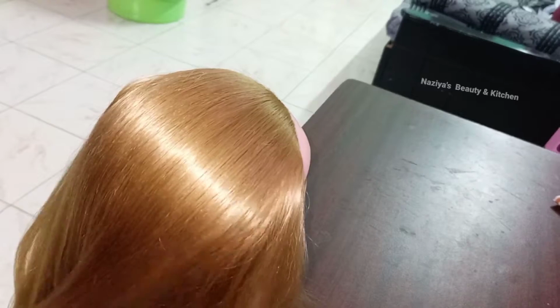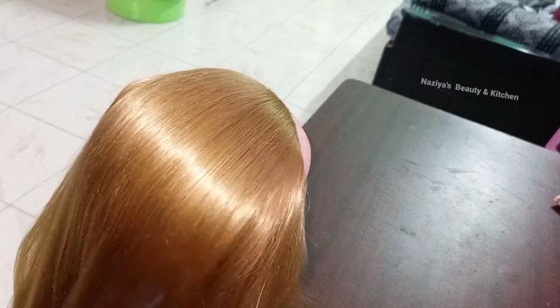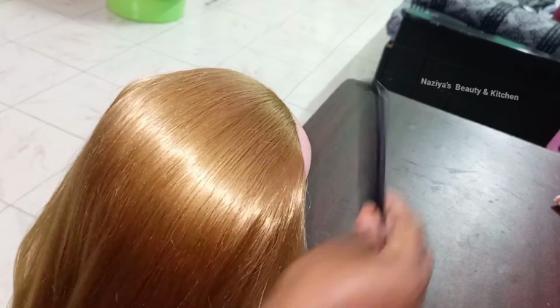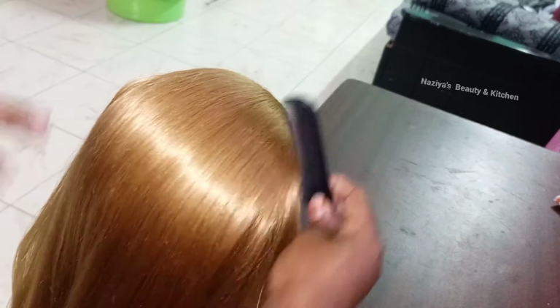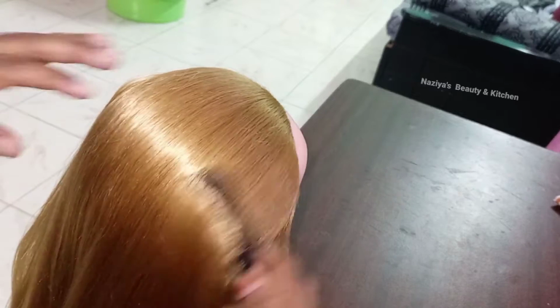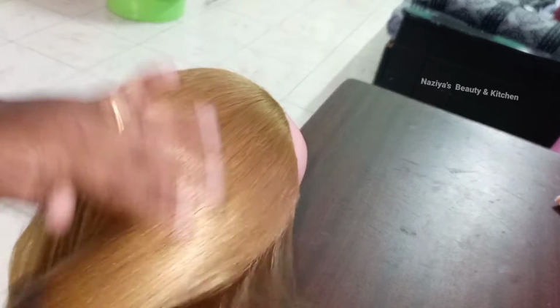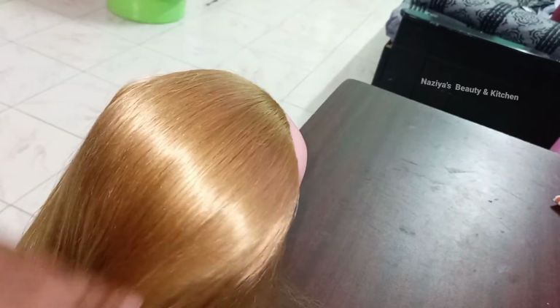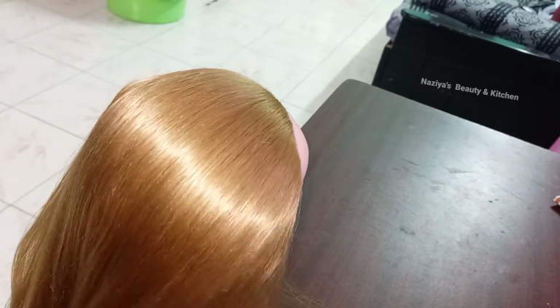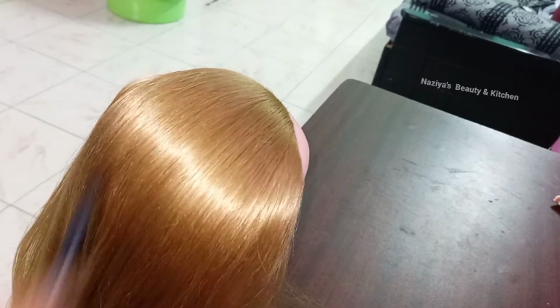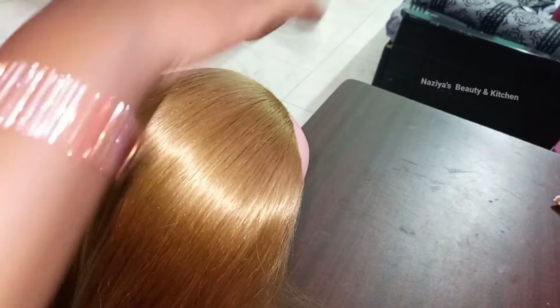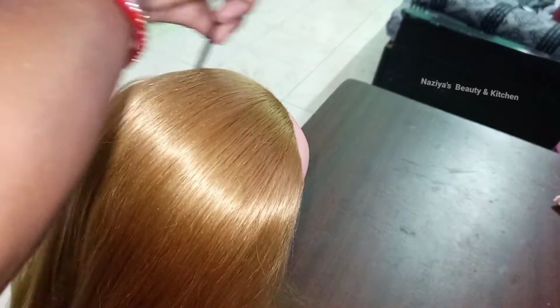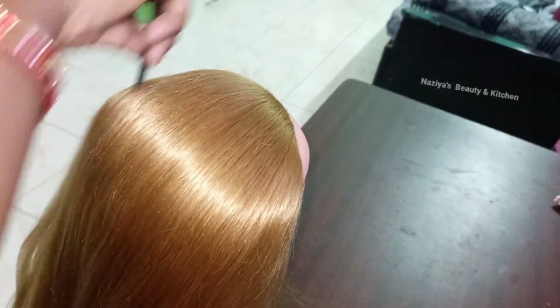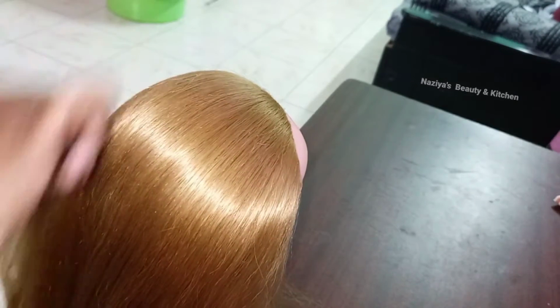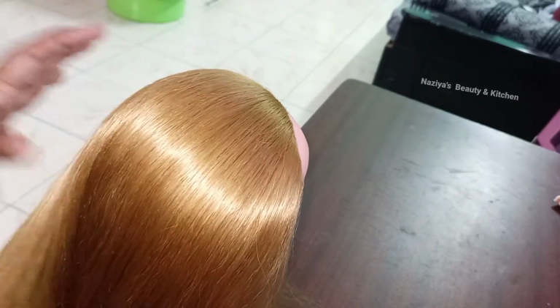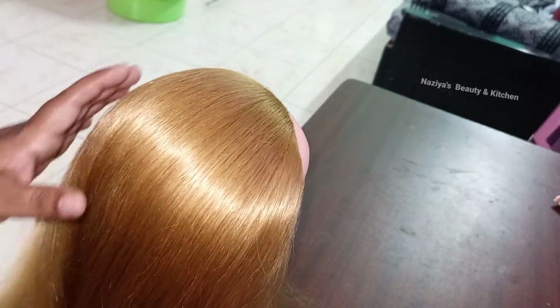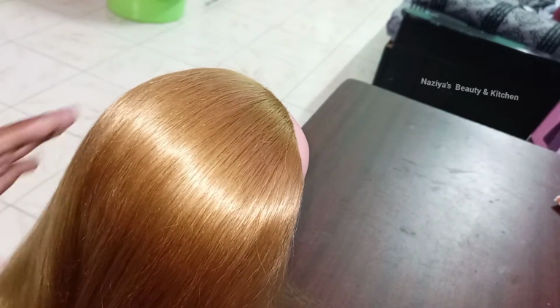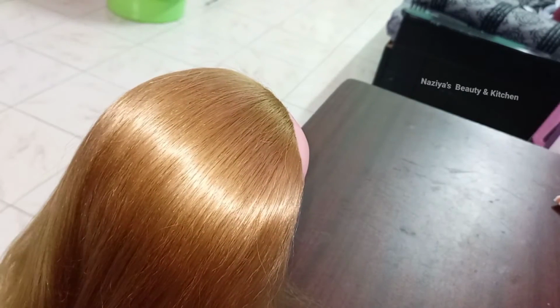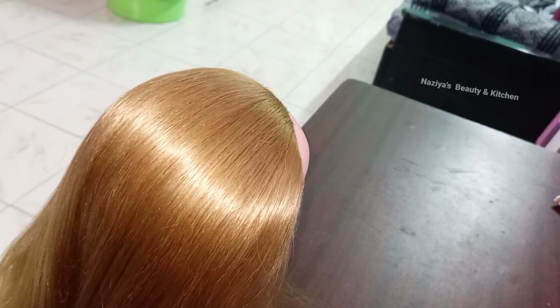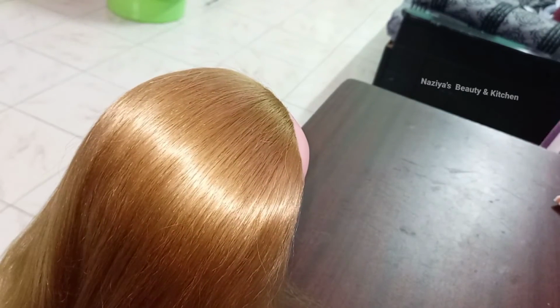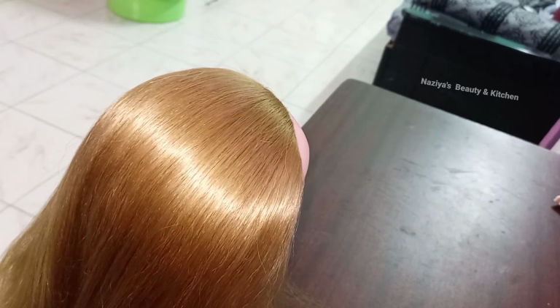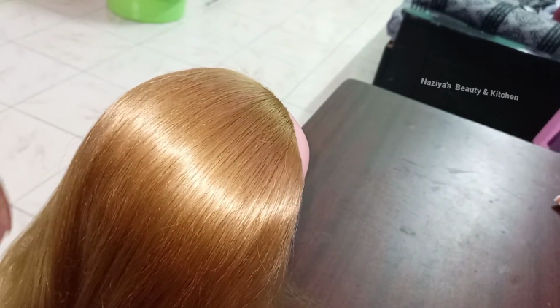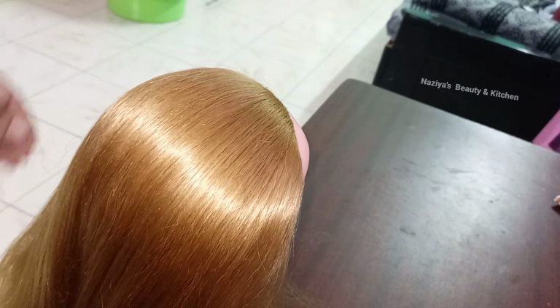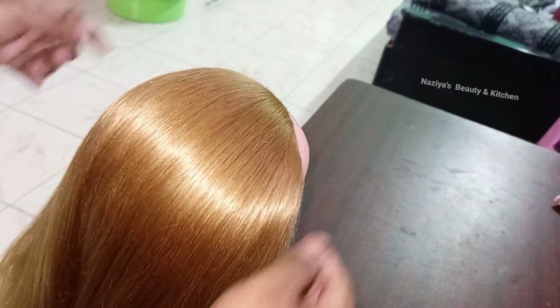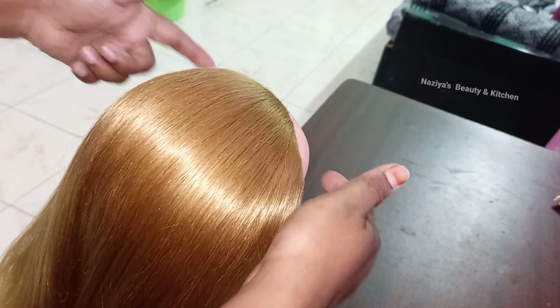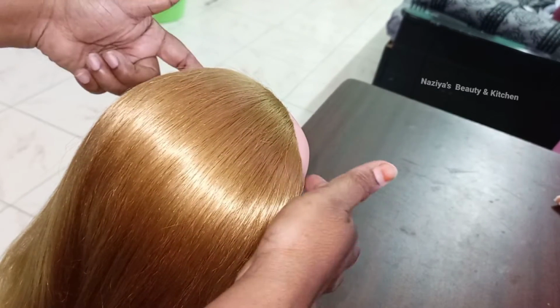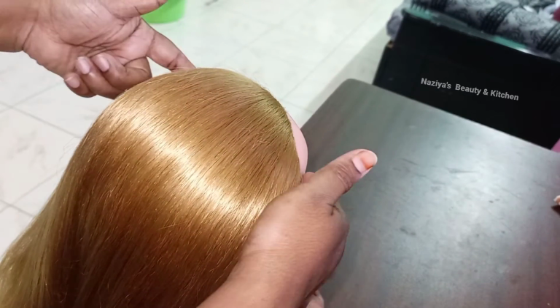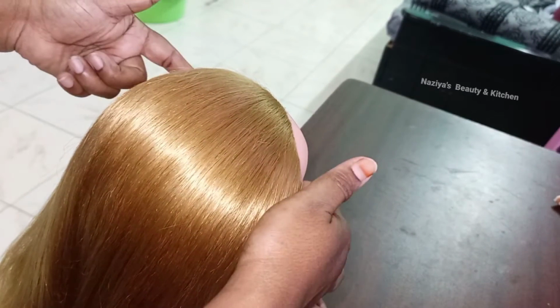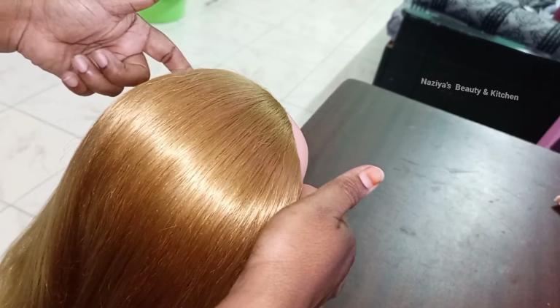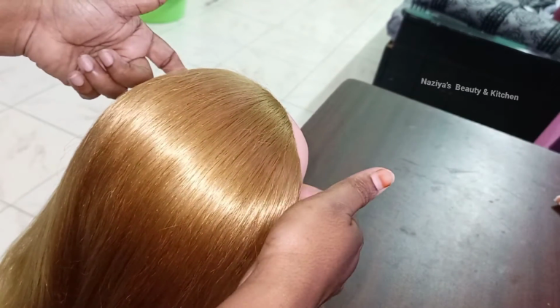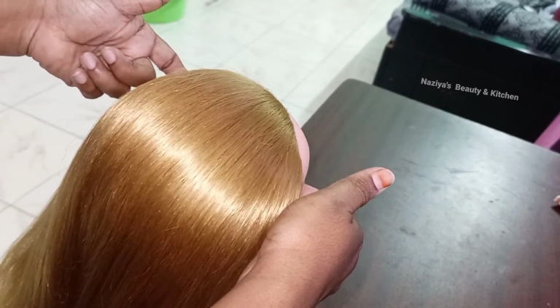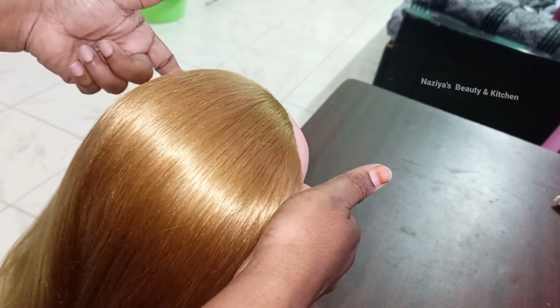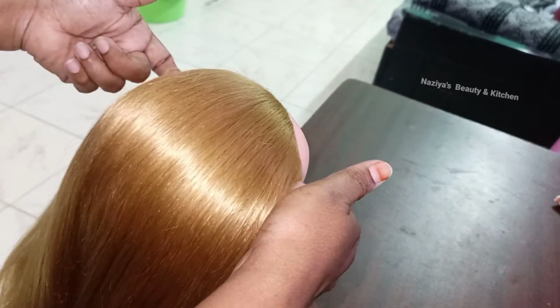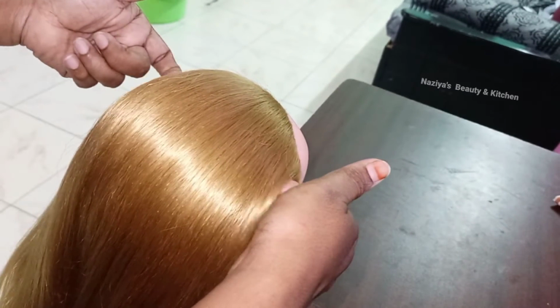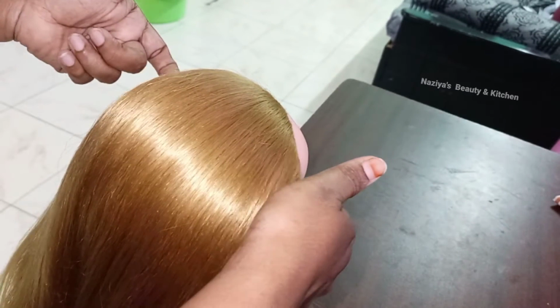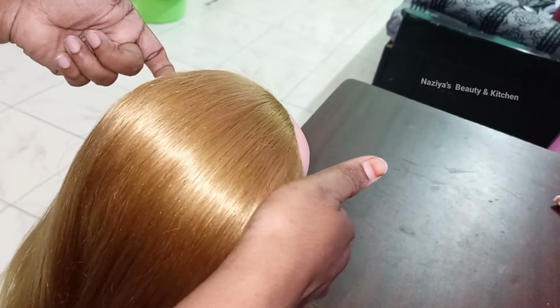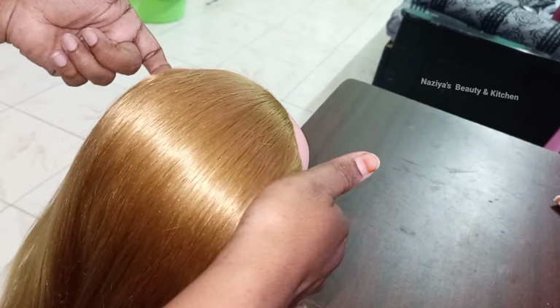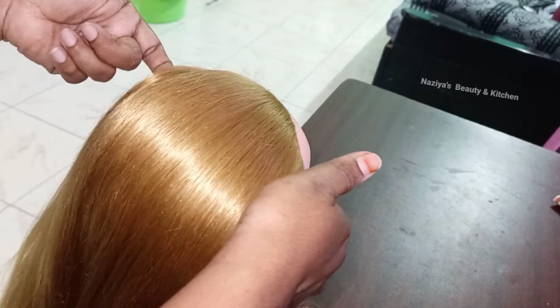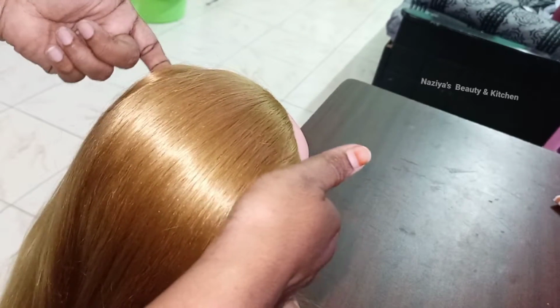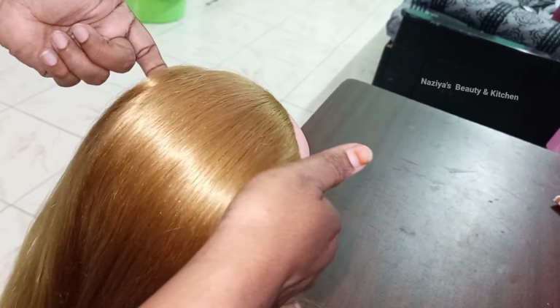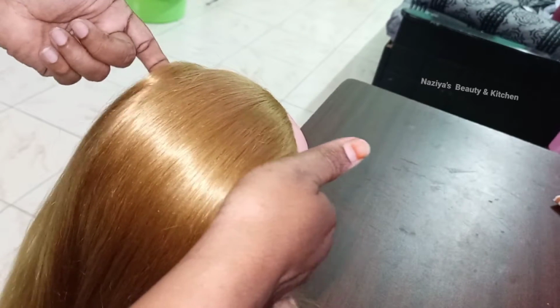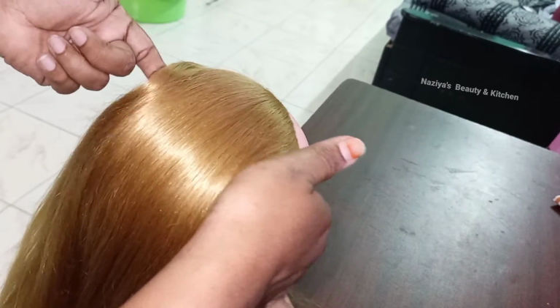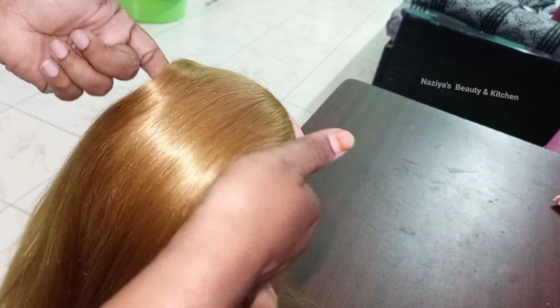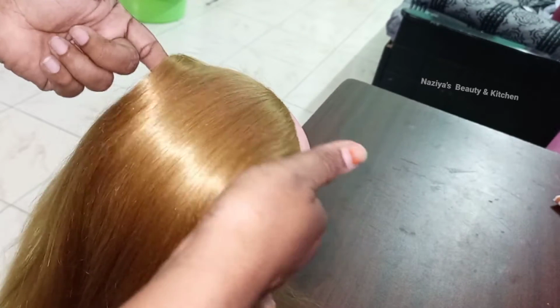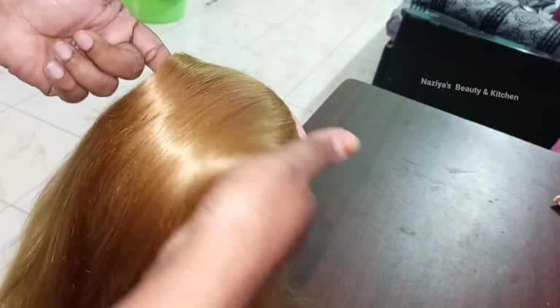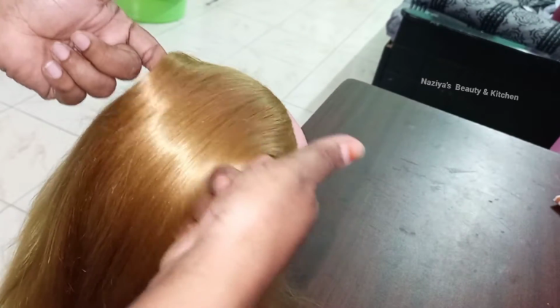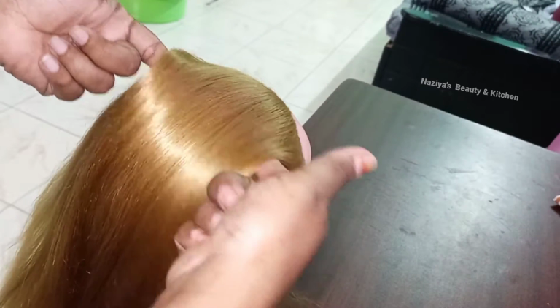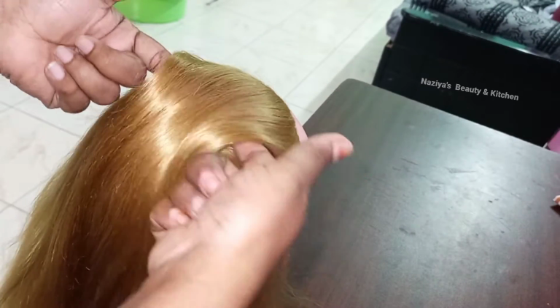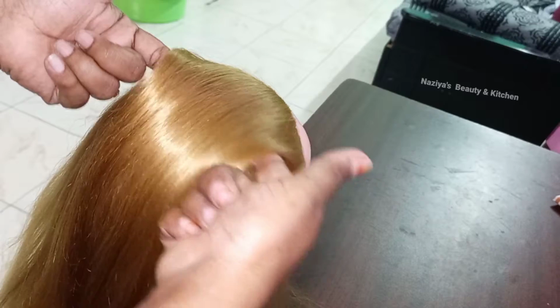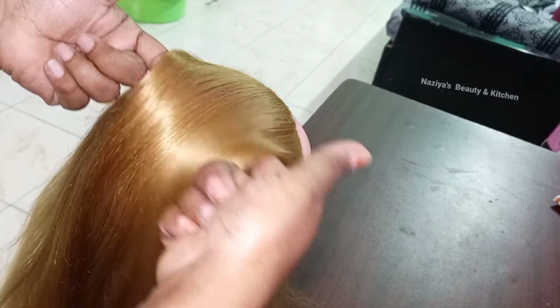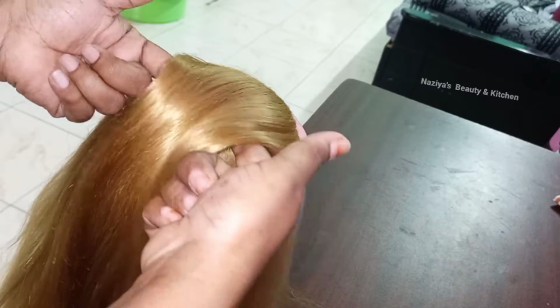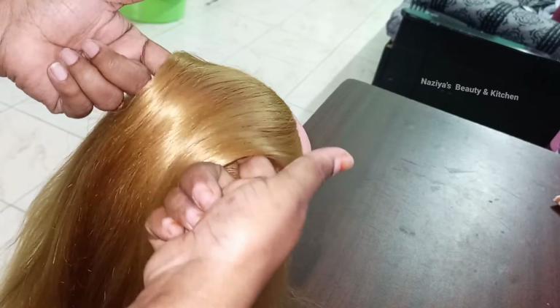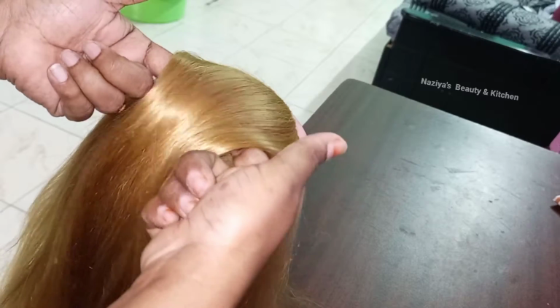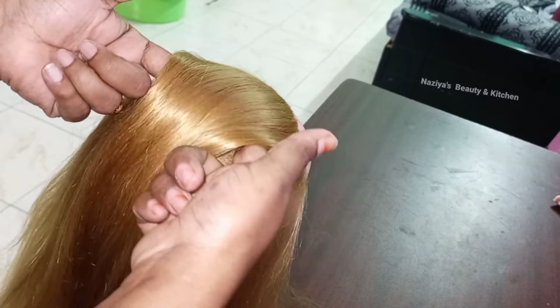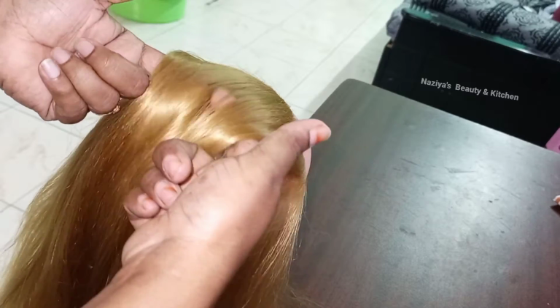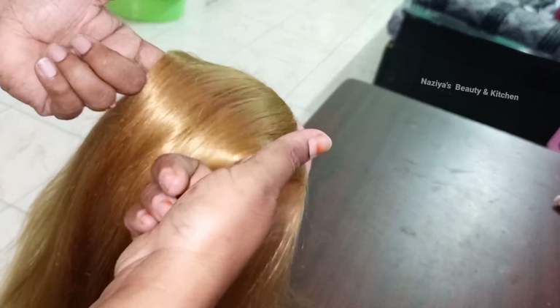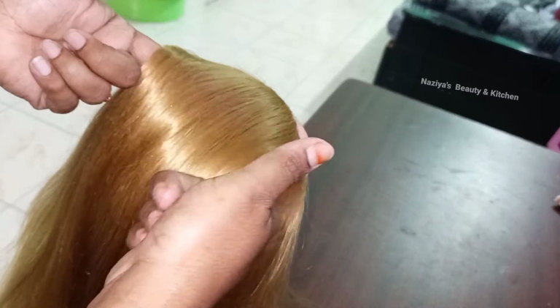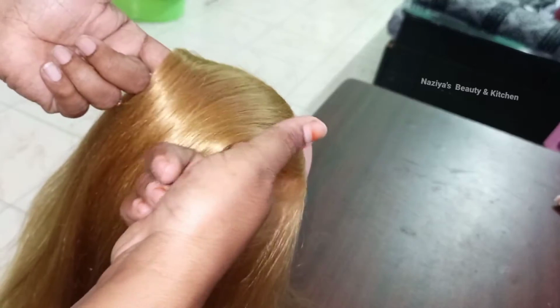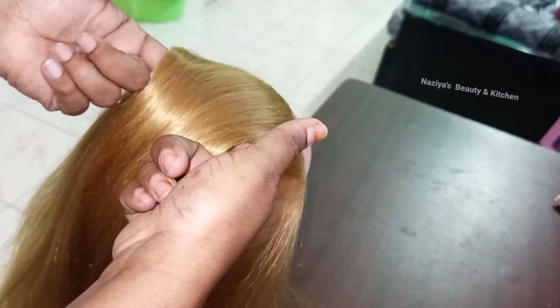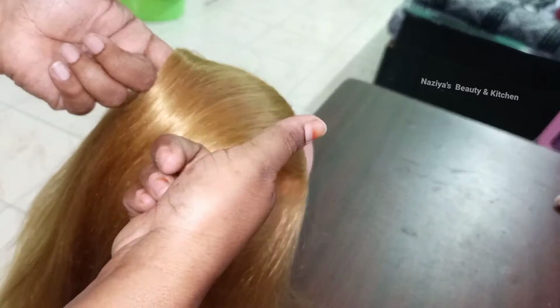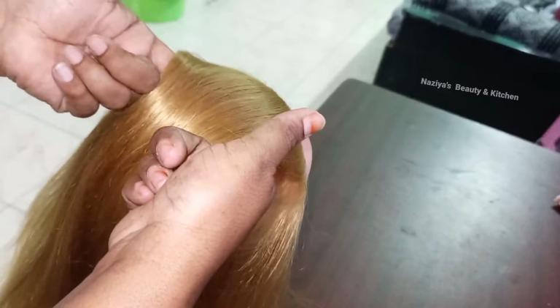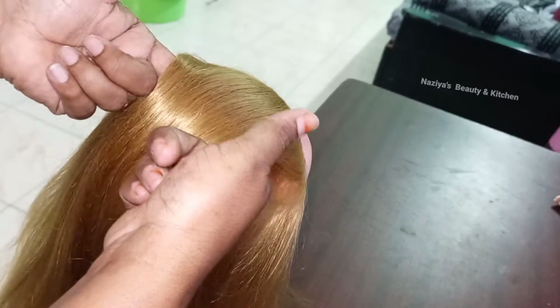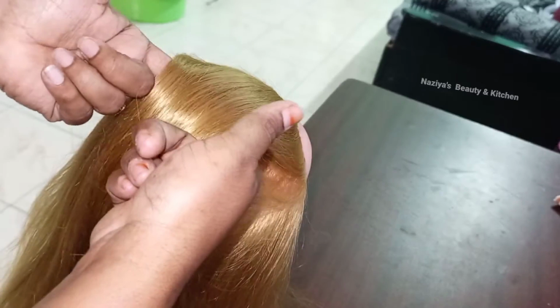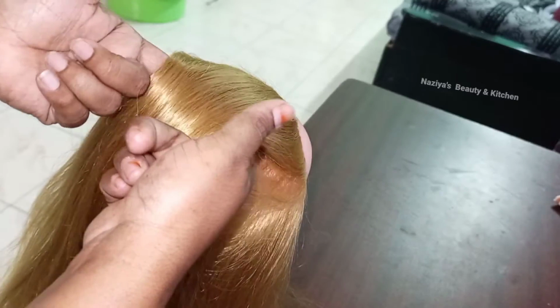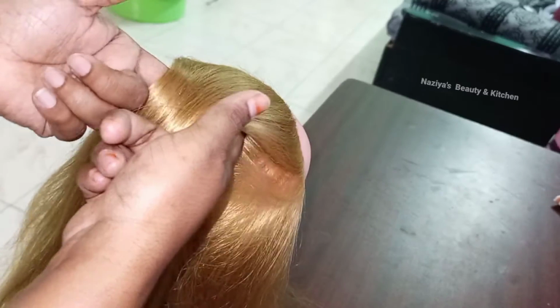Hello everyone! Welcome back to my YouTube channel, Nazia's Beauty and Kitchen. In this video, I will show you how to do the hairstyle.